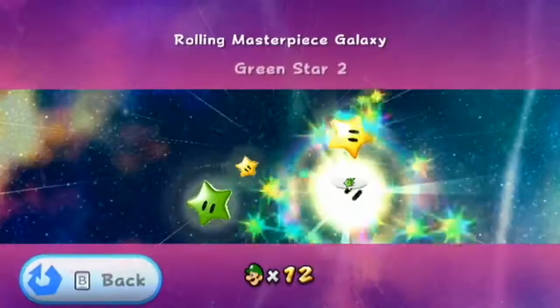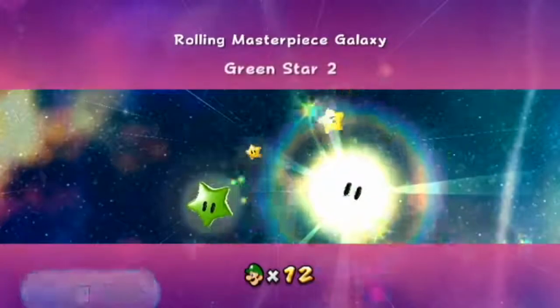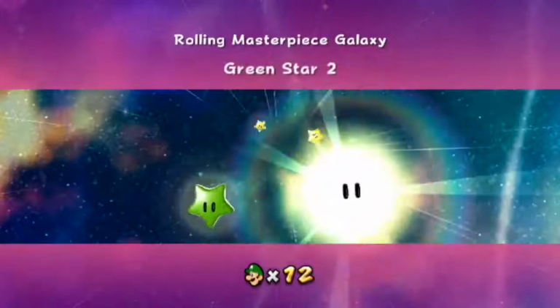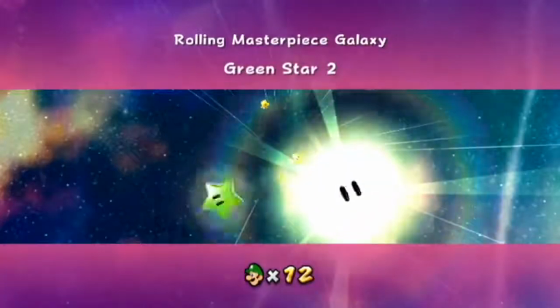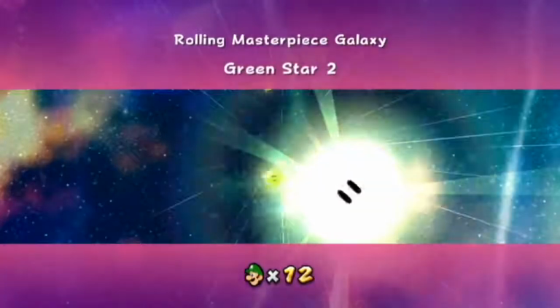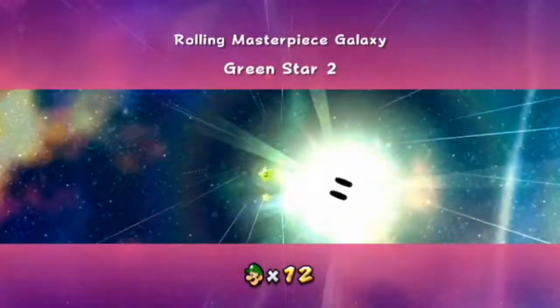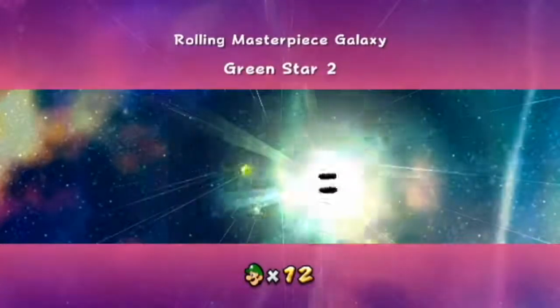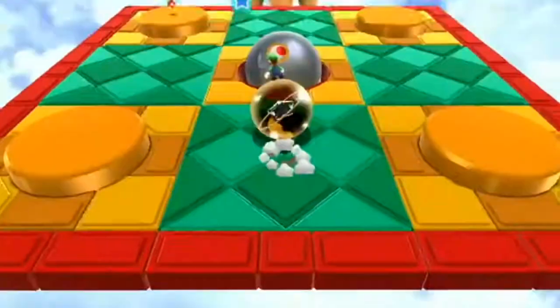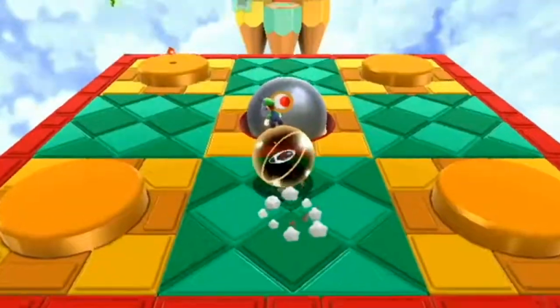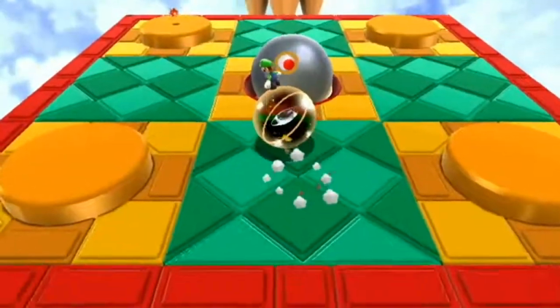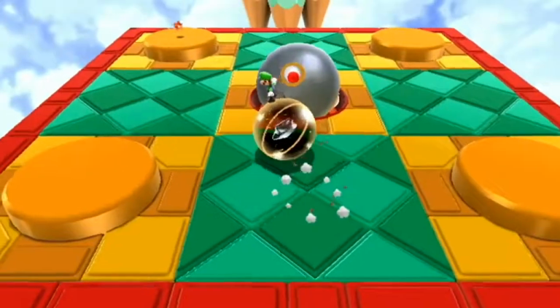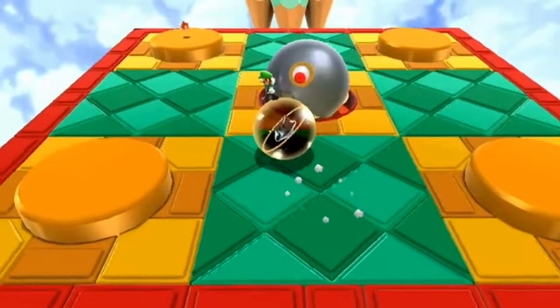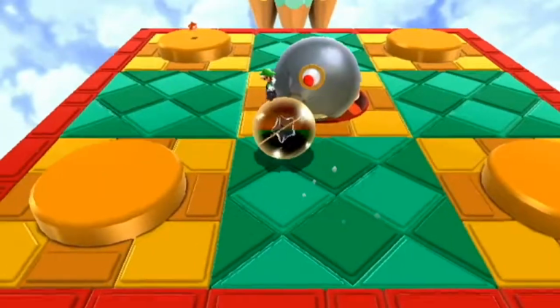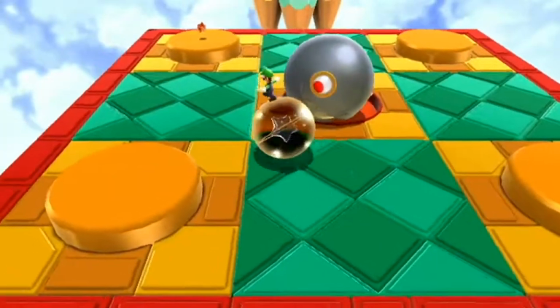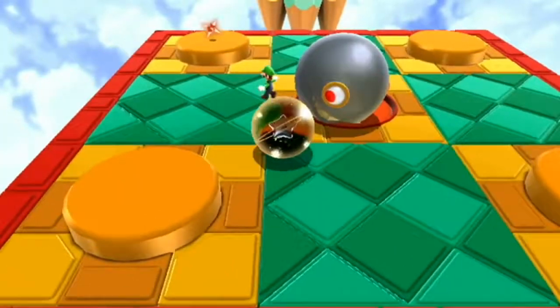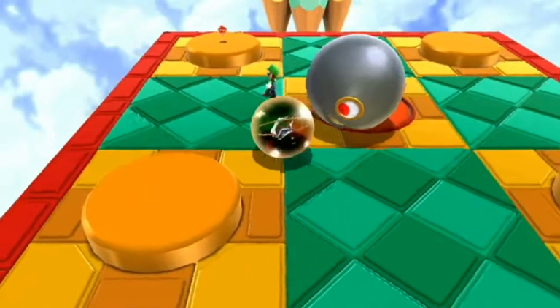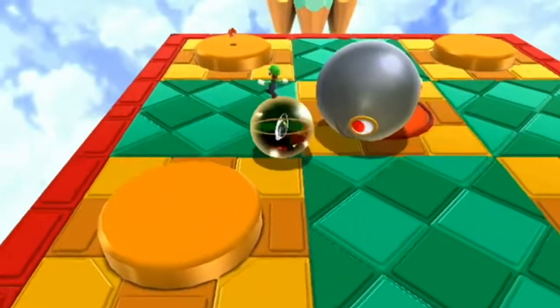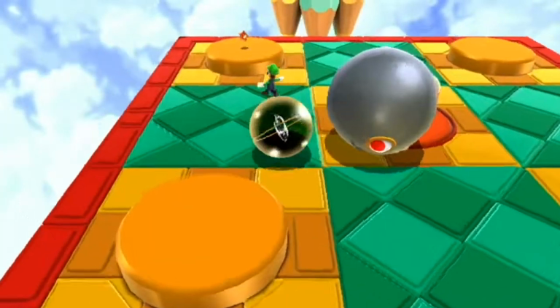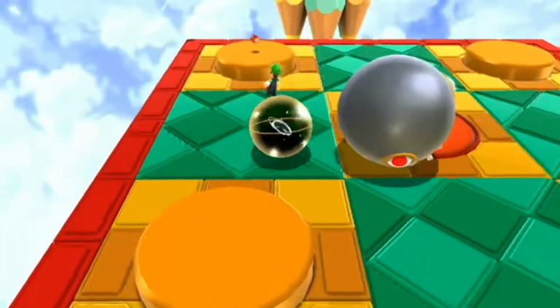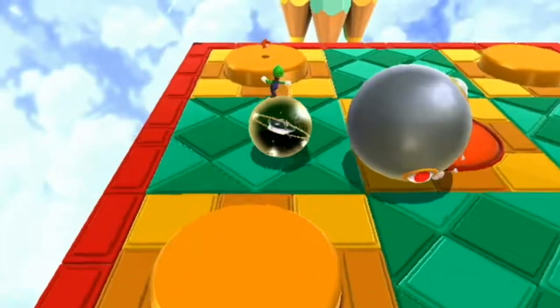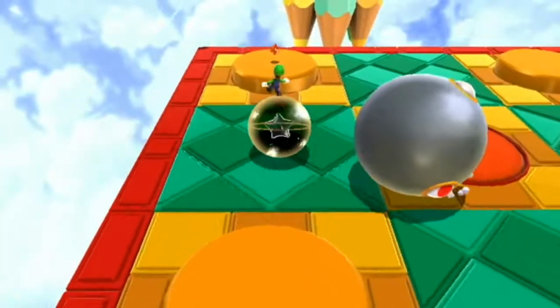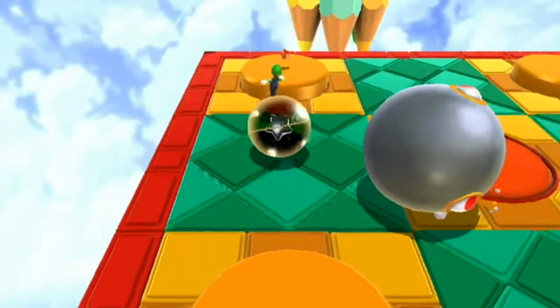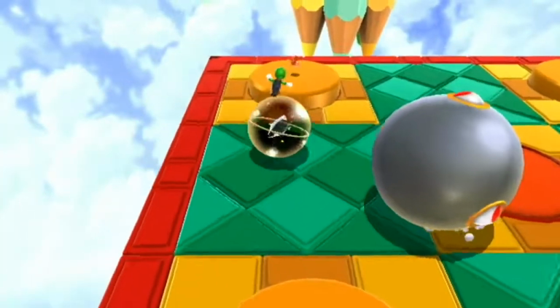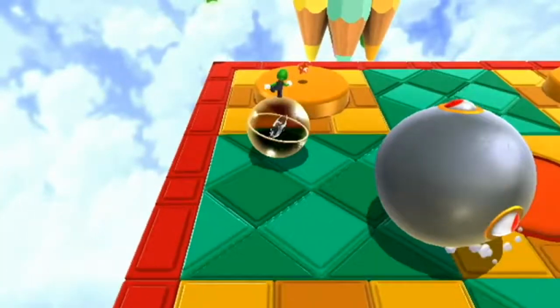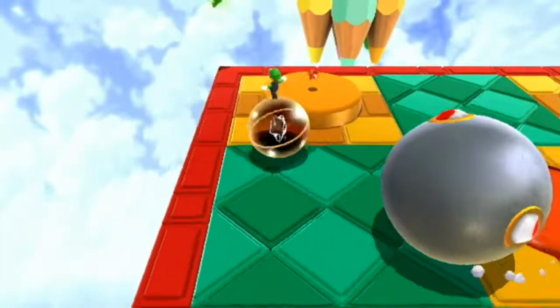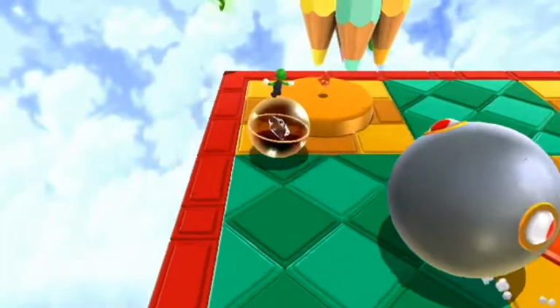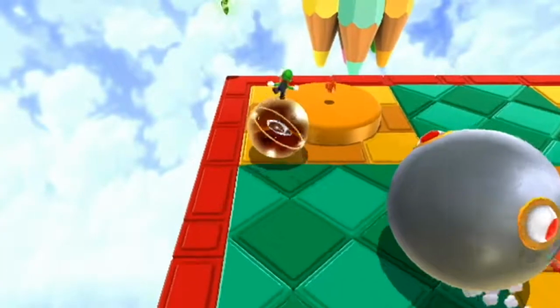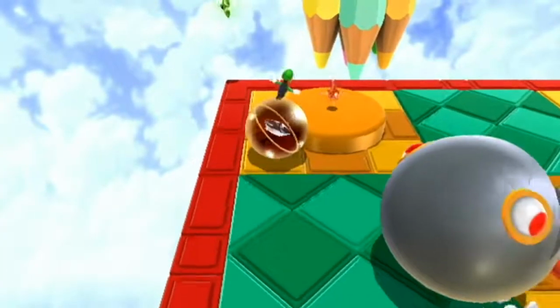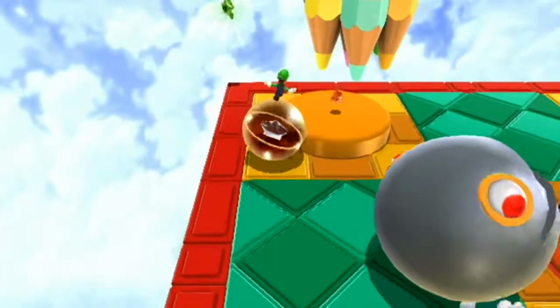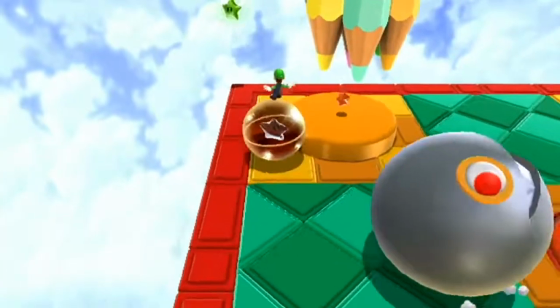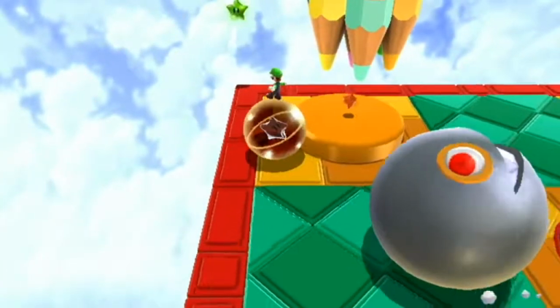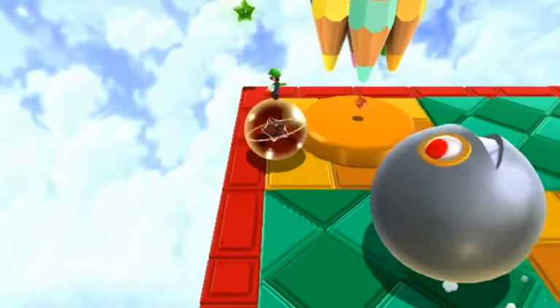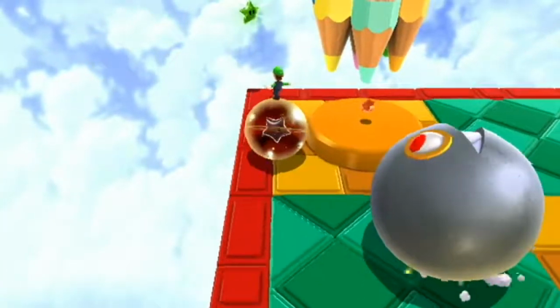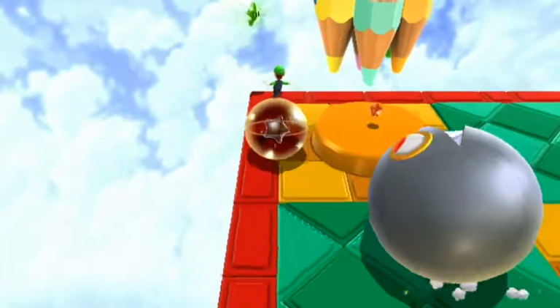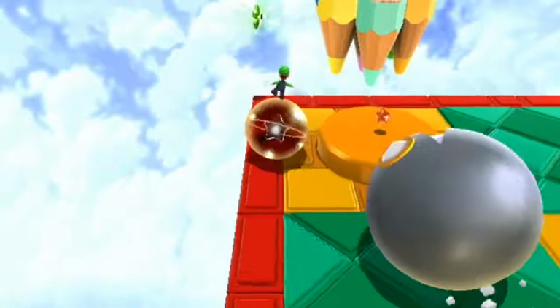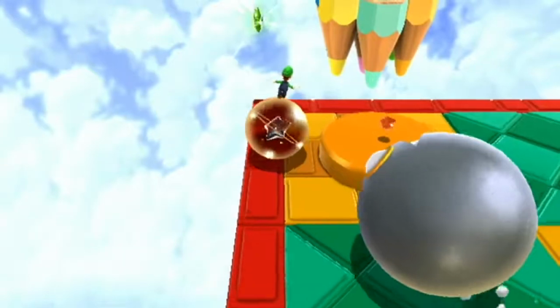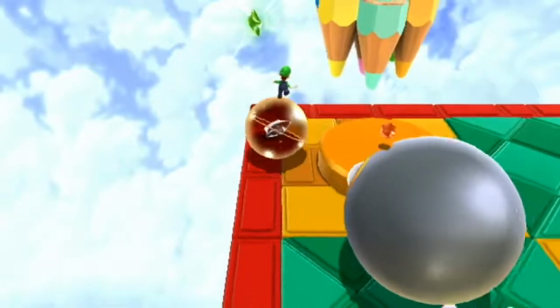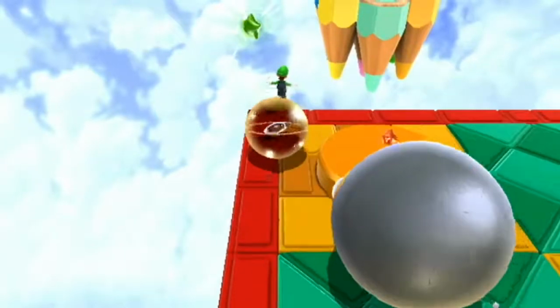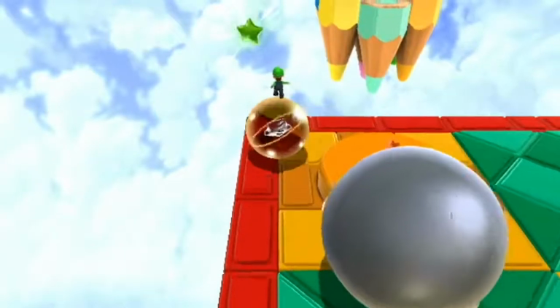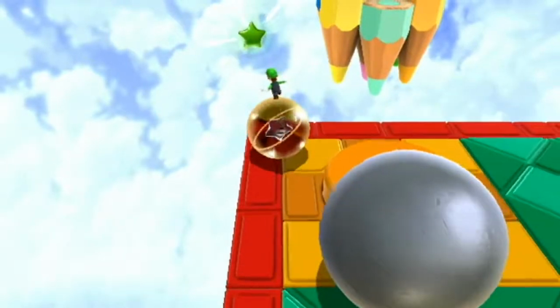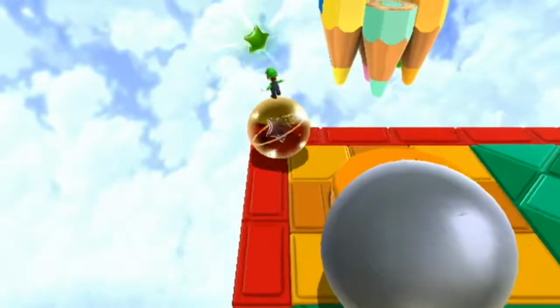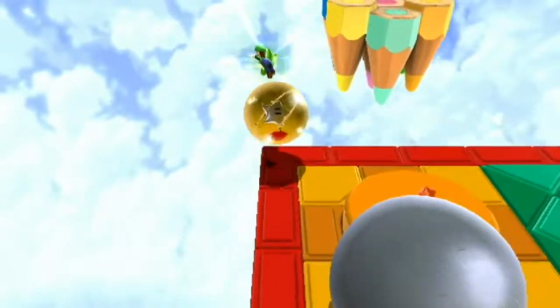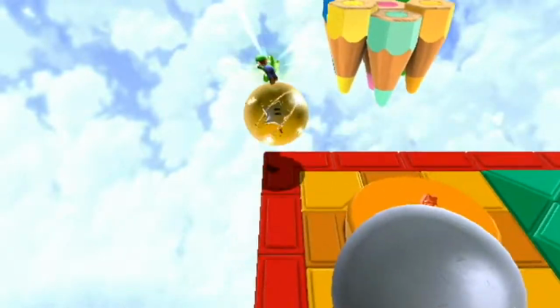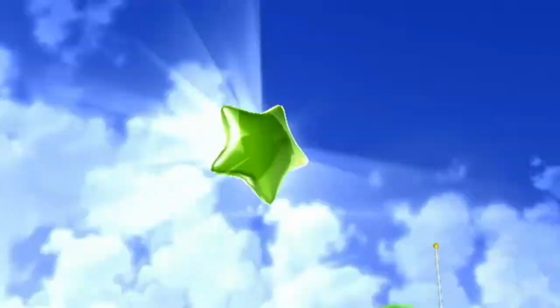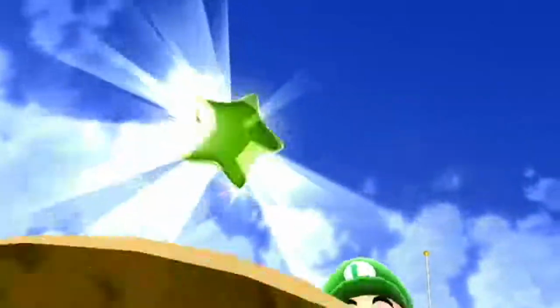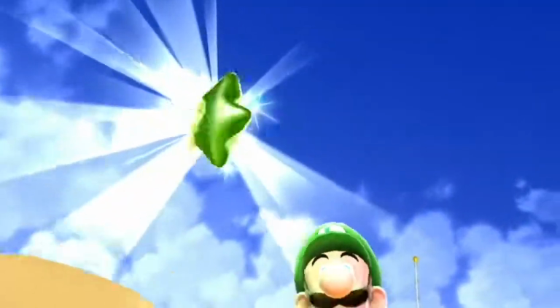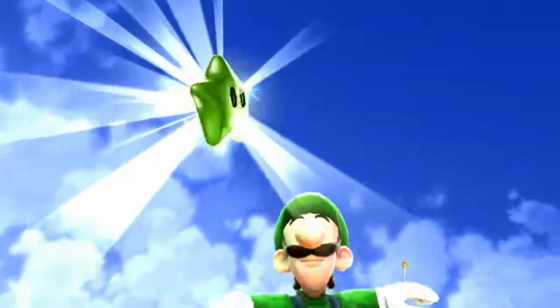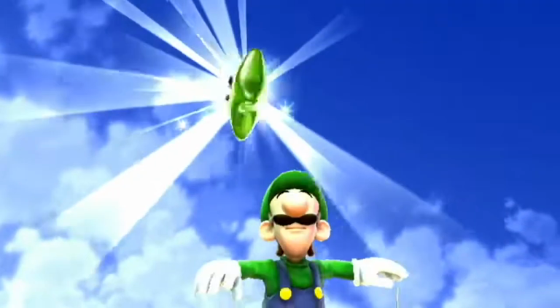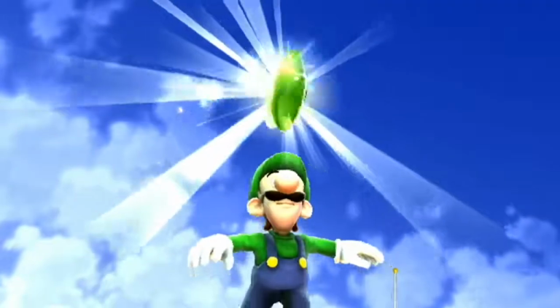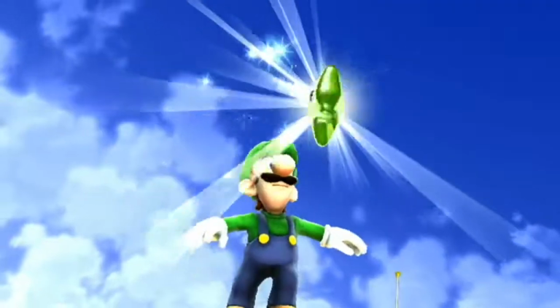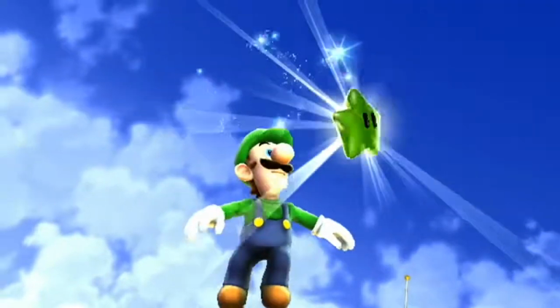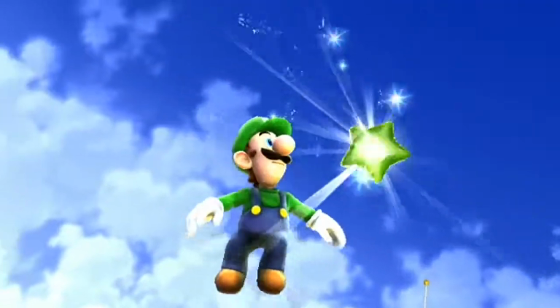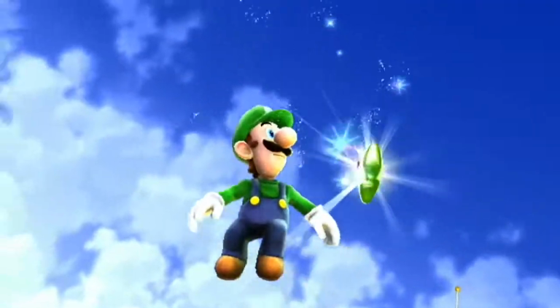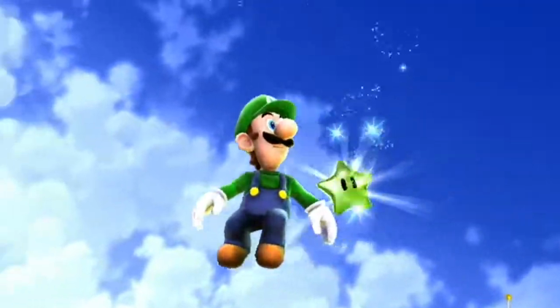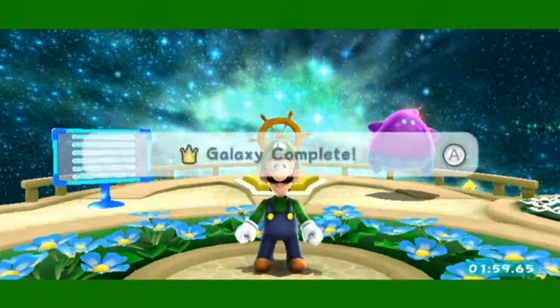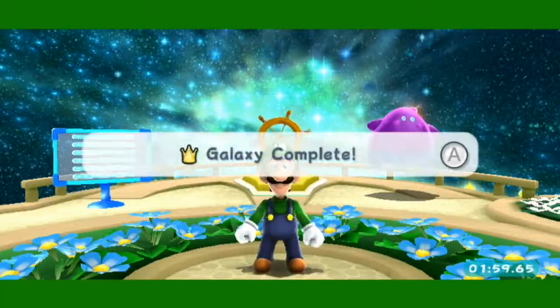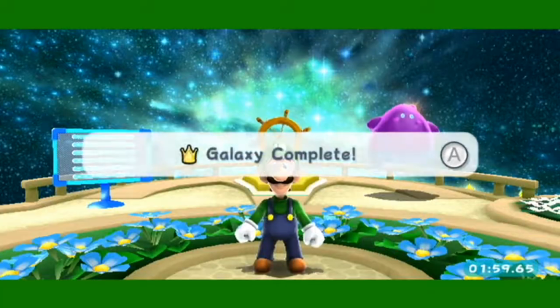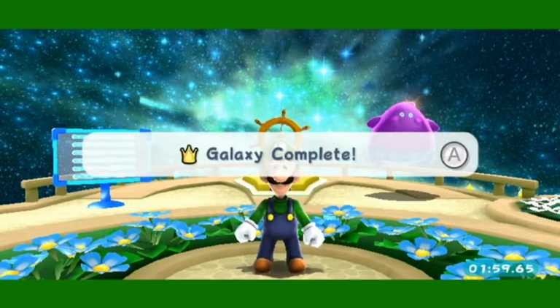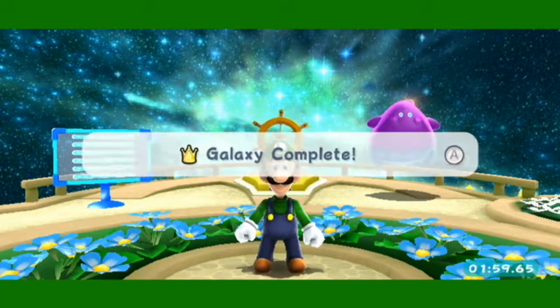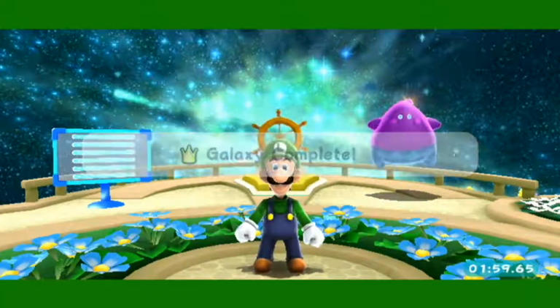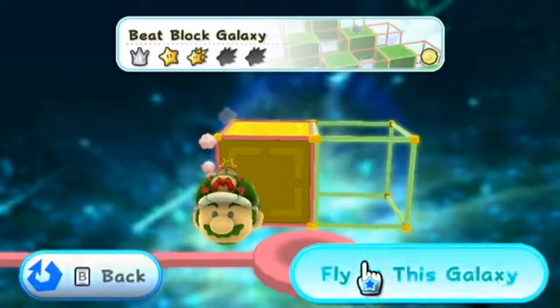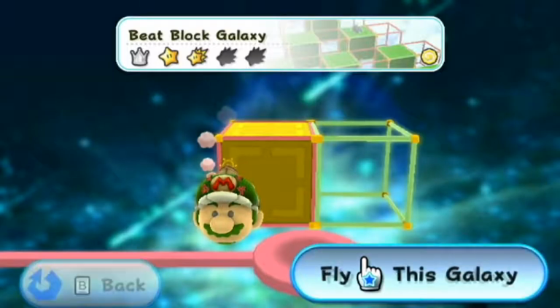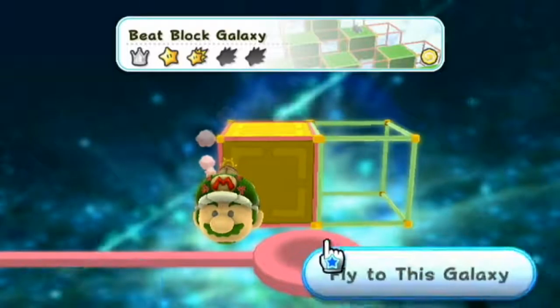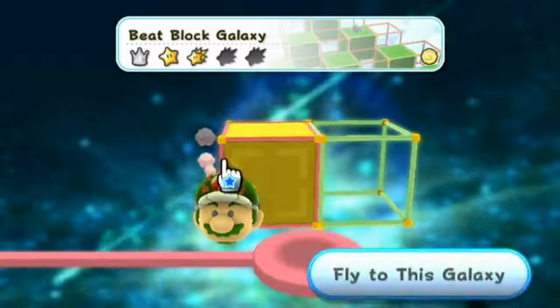Star number two. Get to the very end of the level, but ignore the silver chomp and just go to the top left corner and collect the star. Galaxy complete.